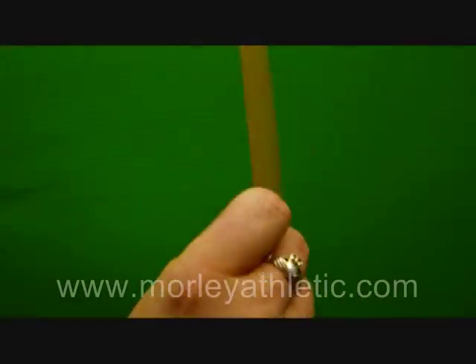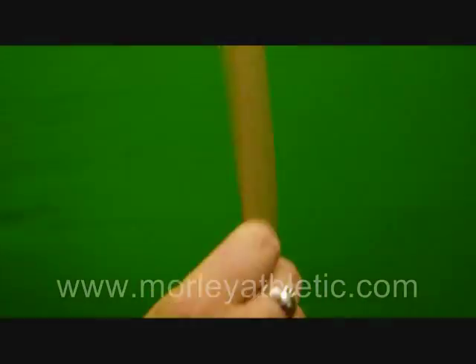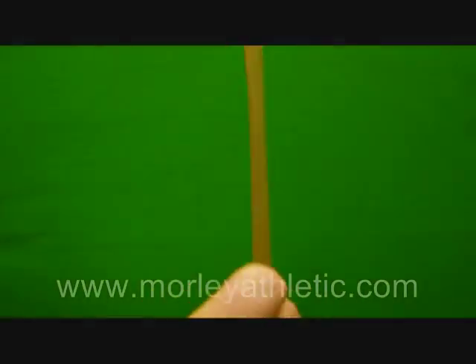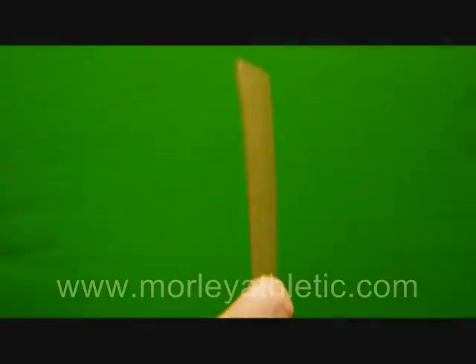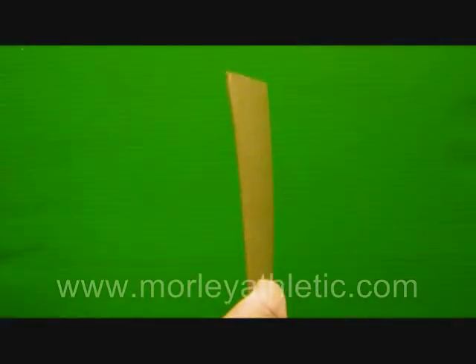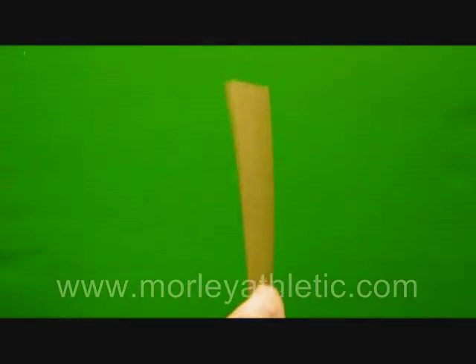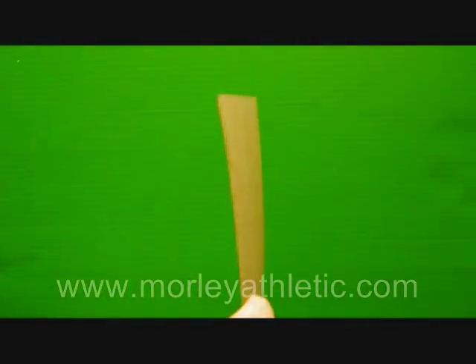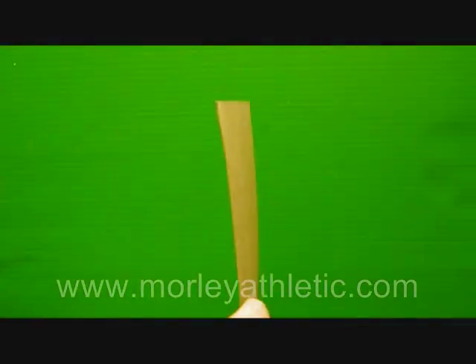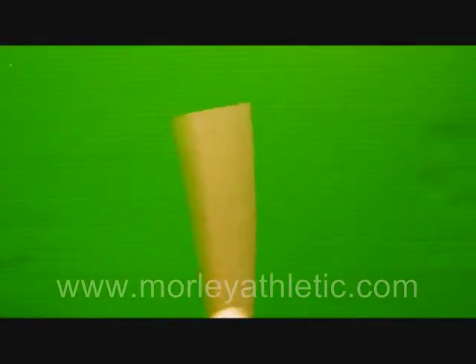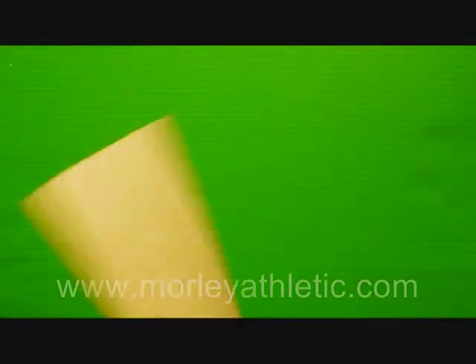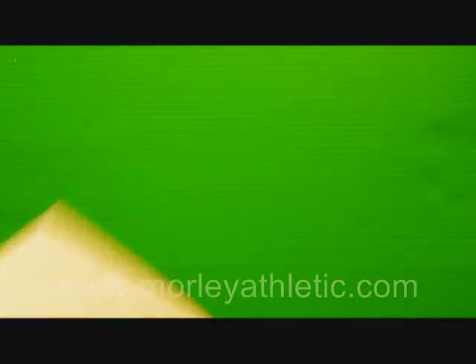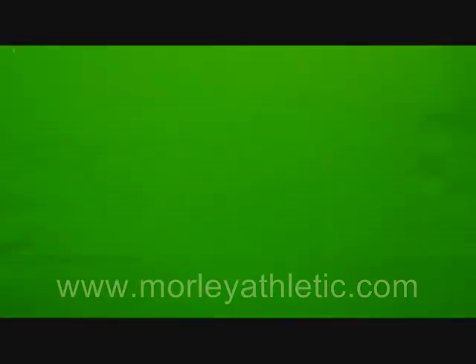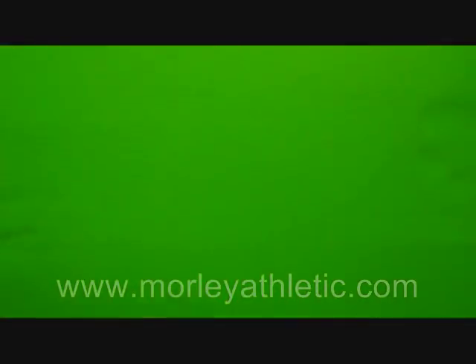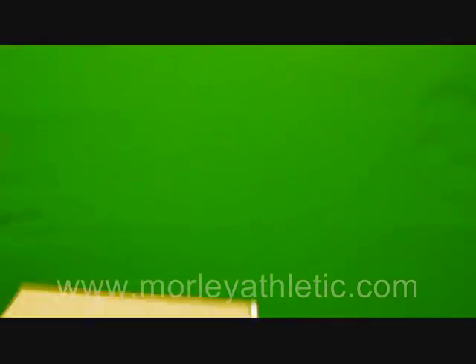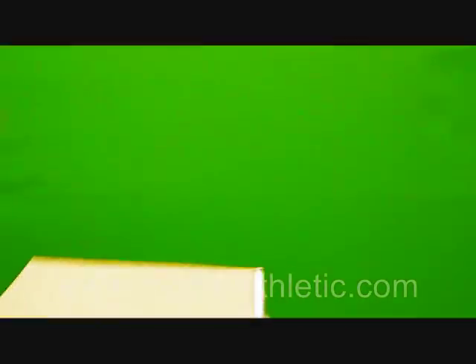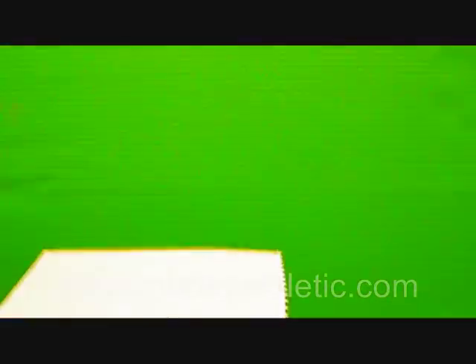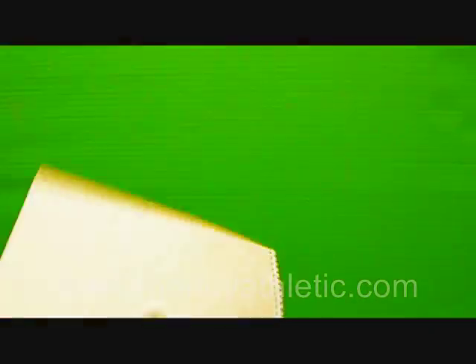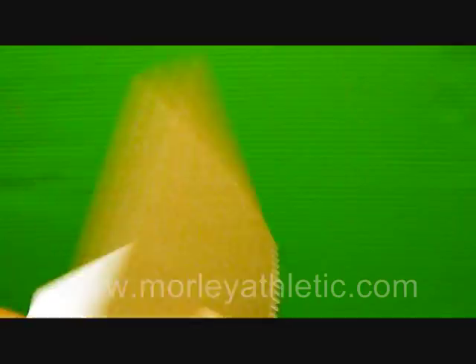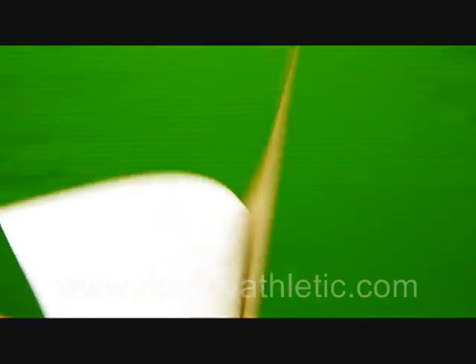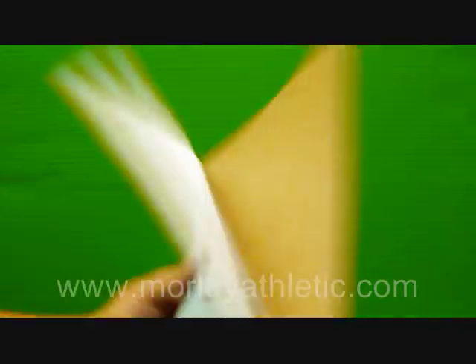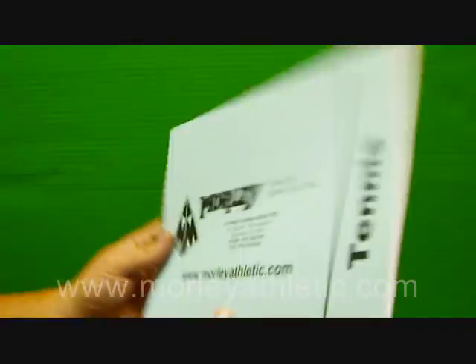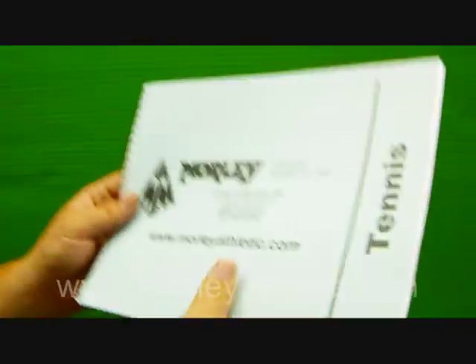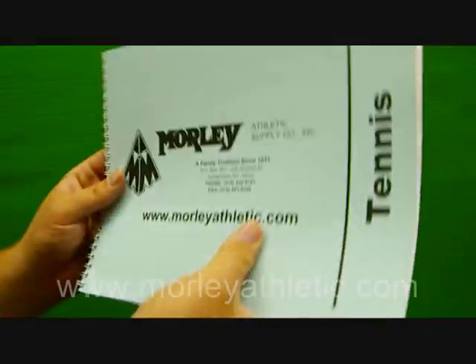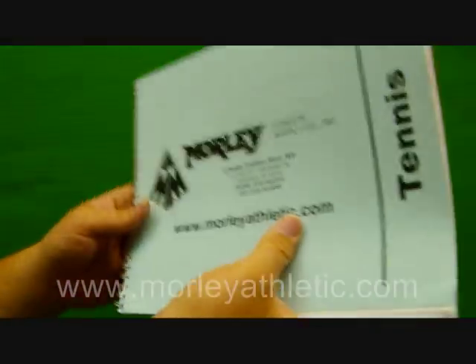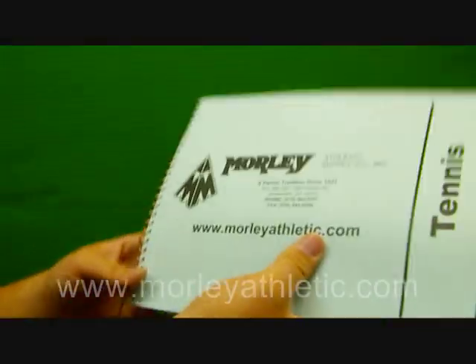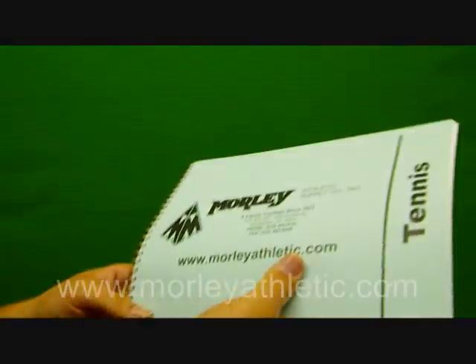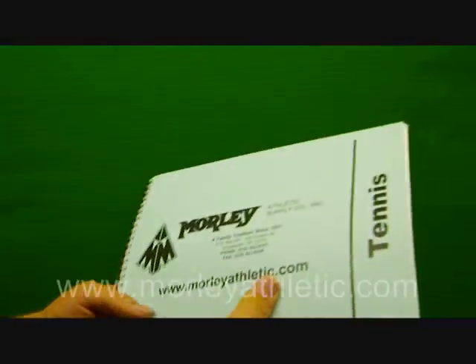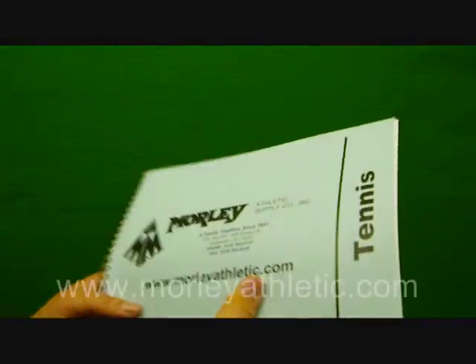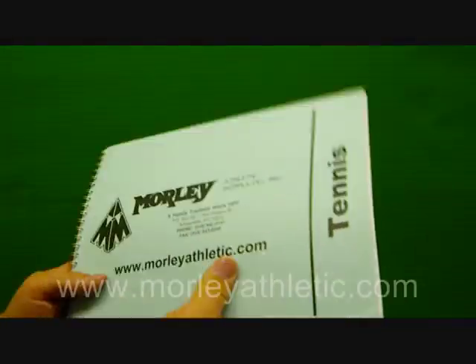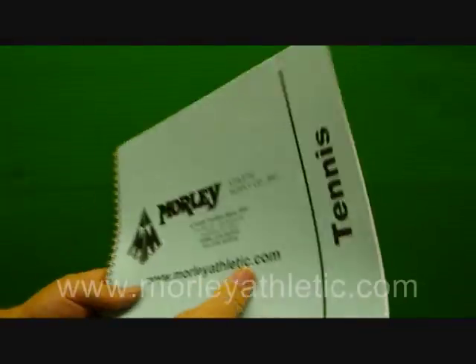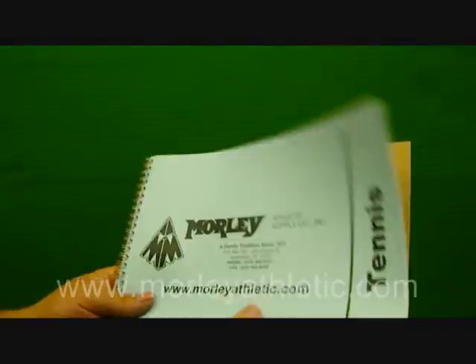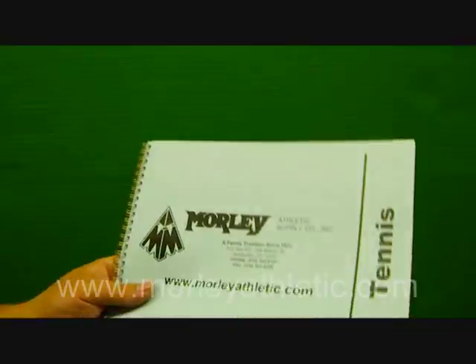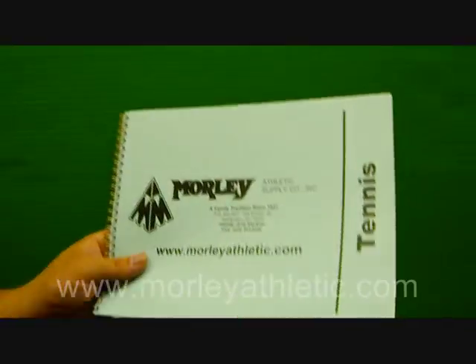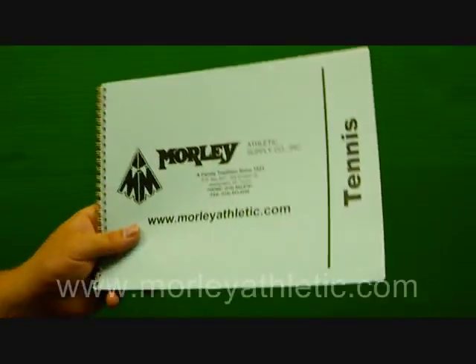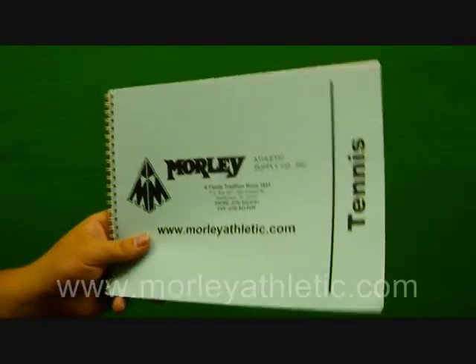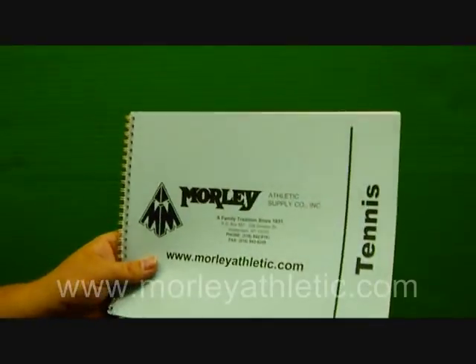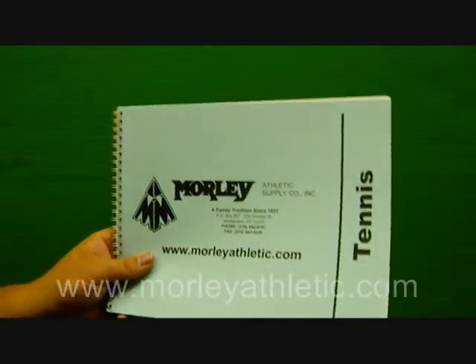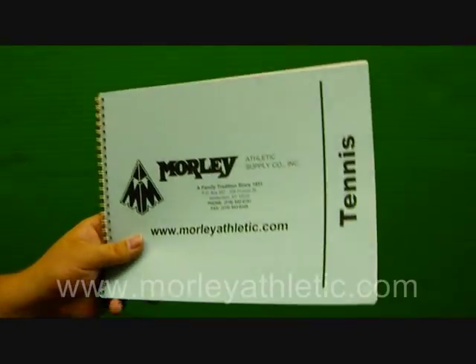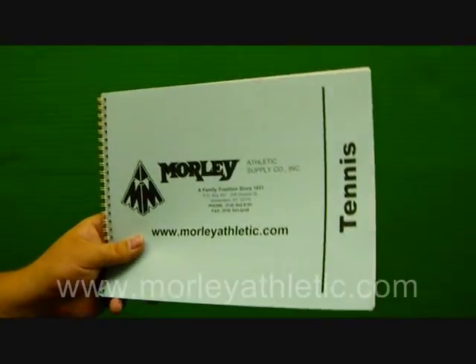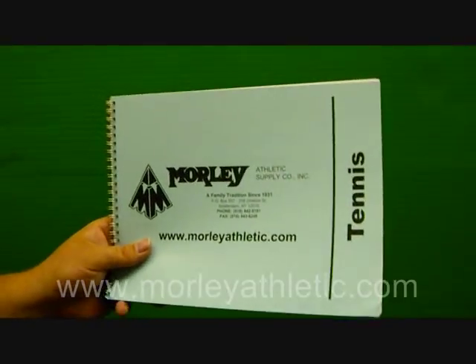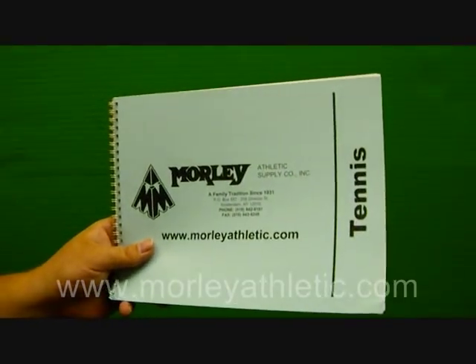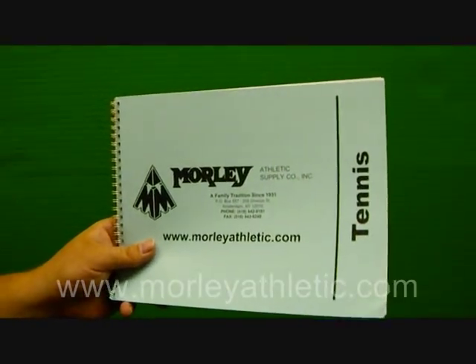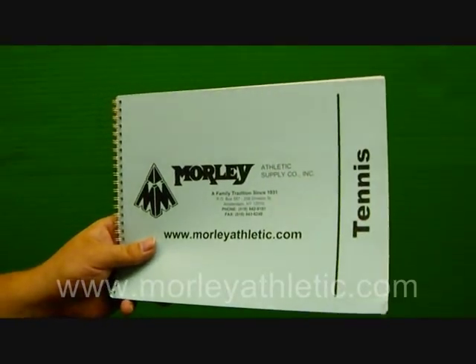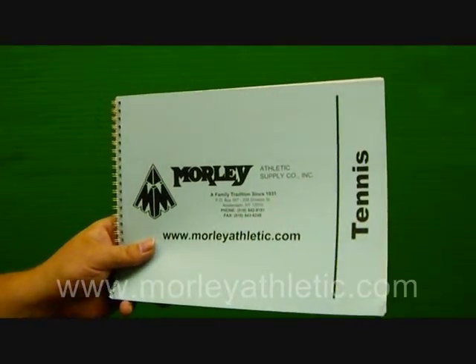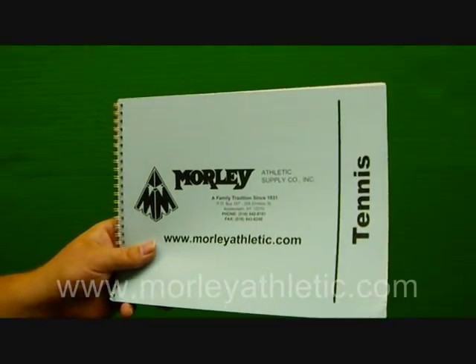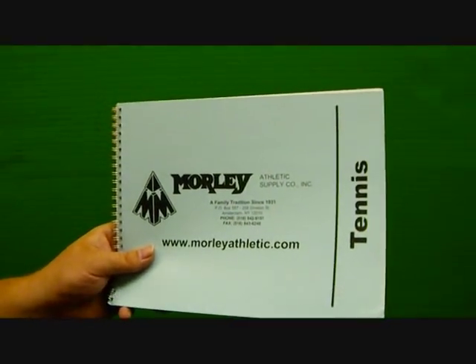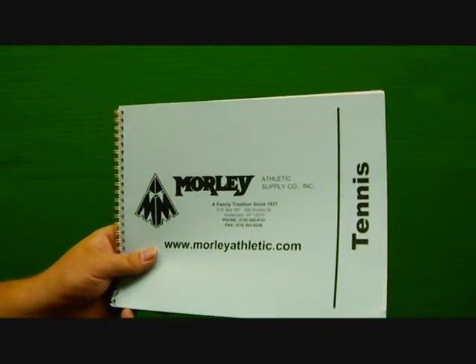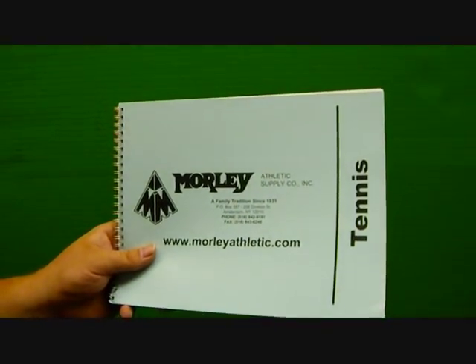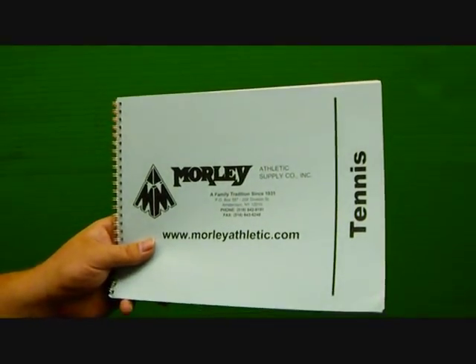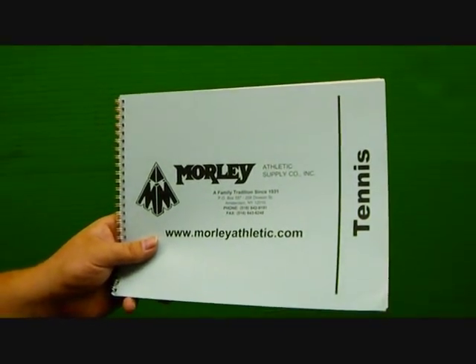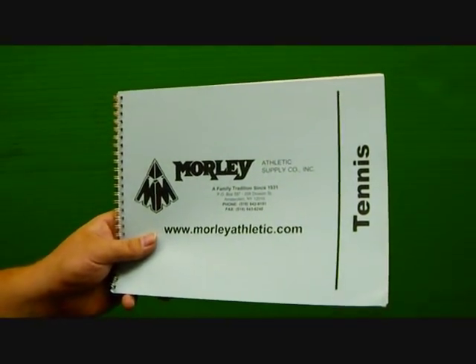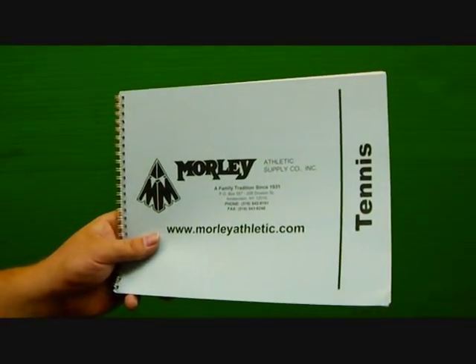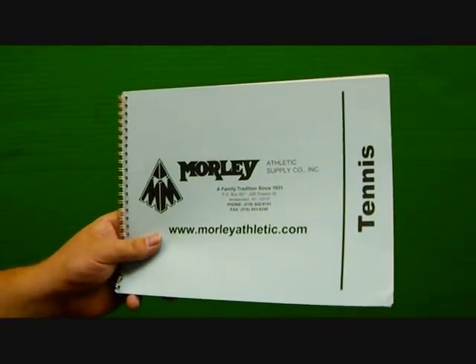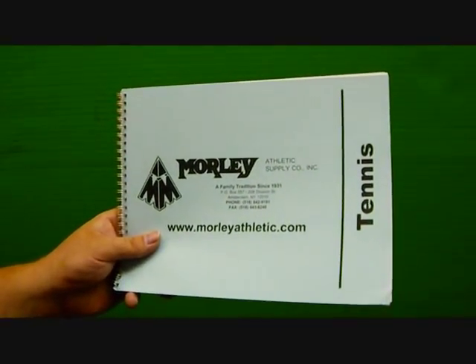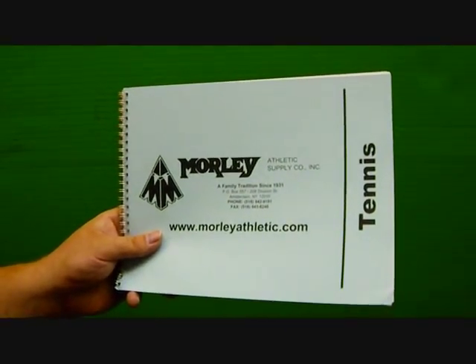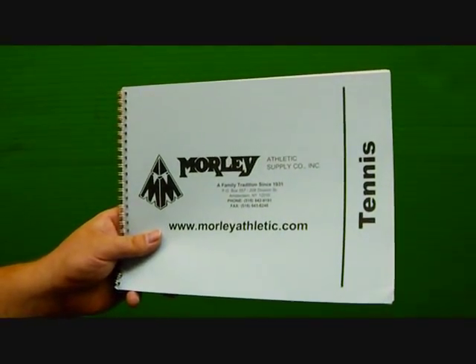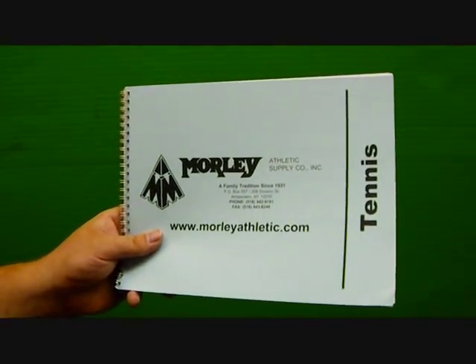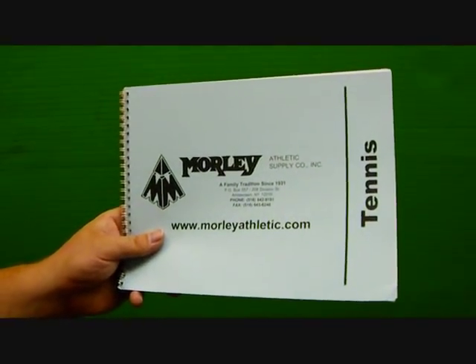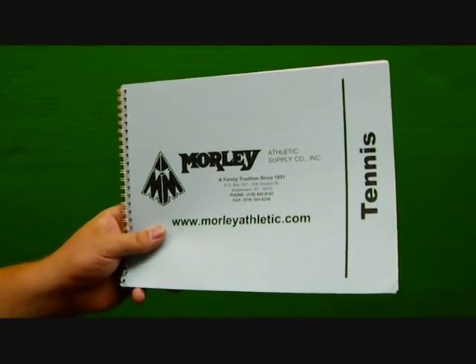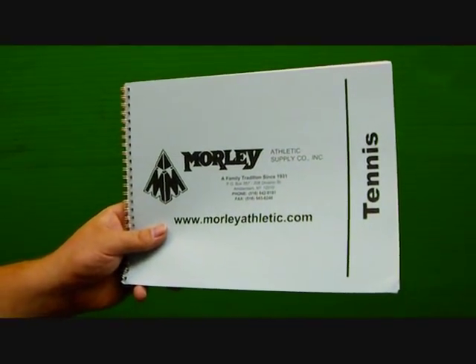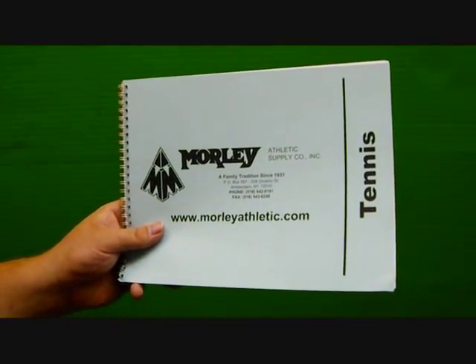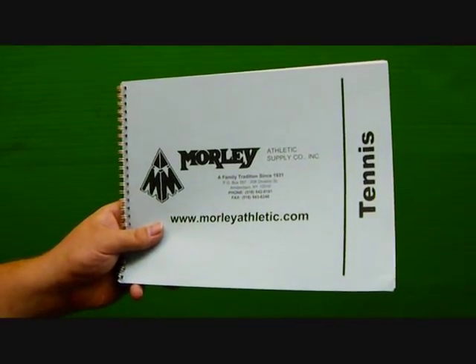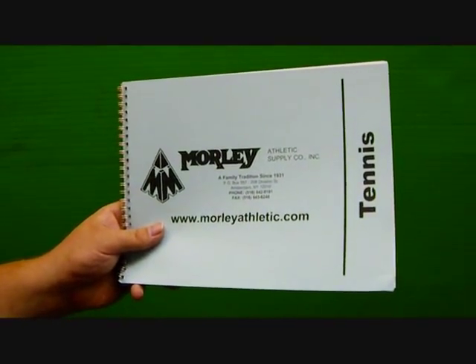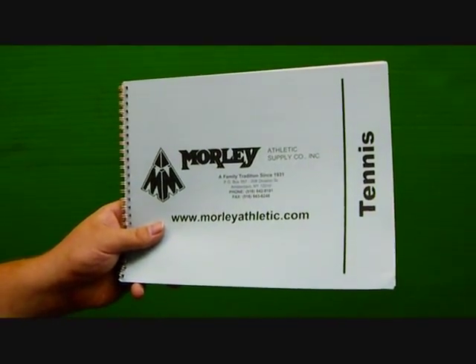Nice good card stock back cover. Again, this is the AccuScore Tennis Scorebook as featured at MorleyAthletic.com.